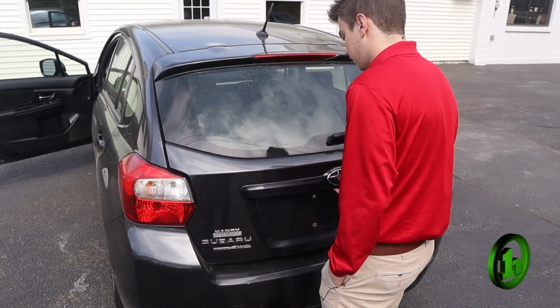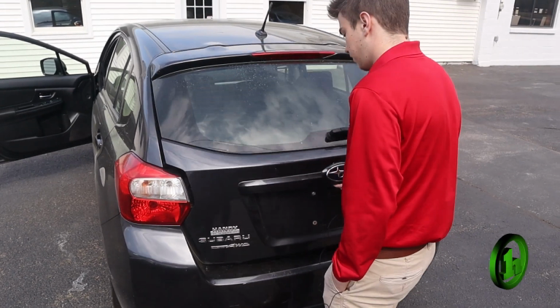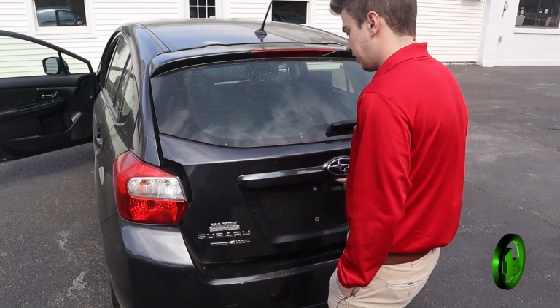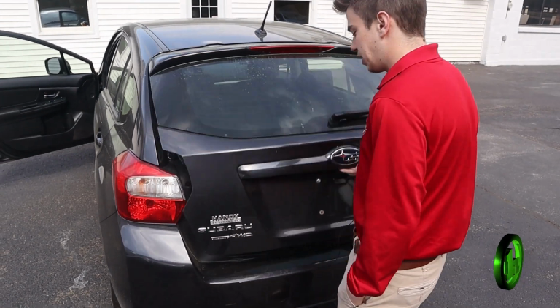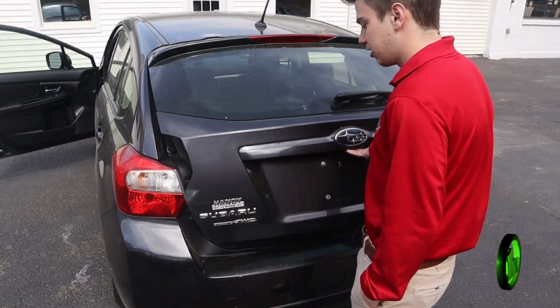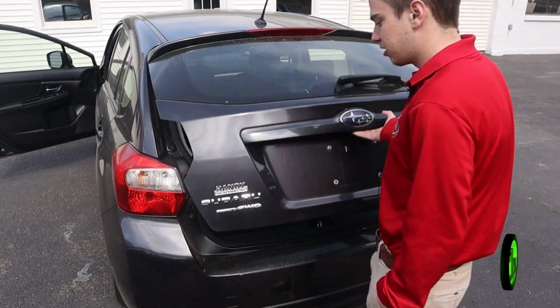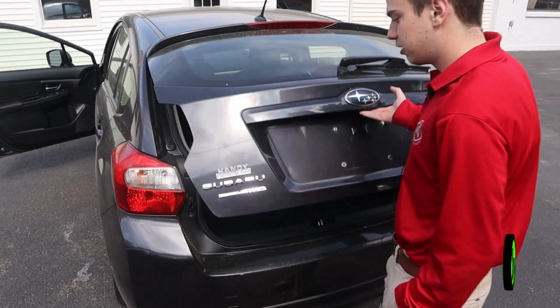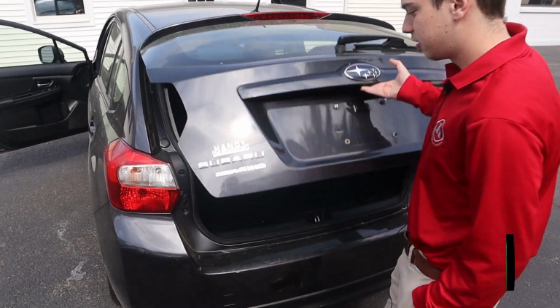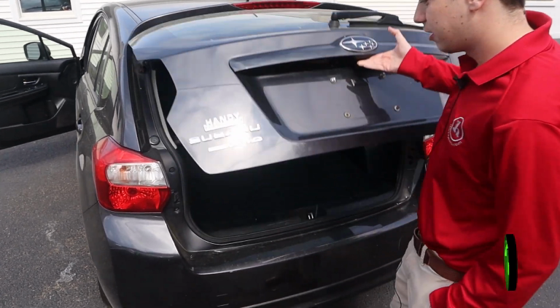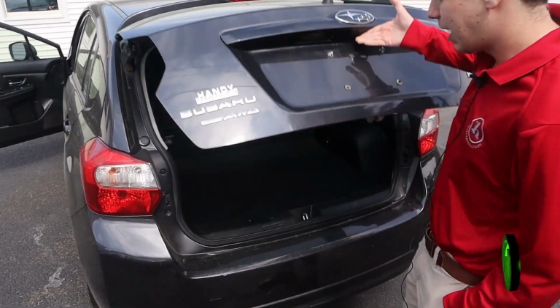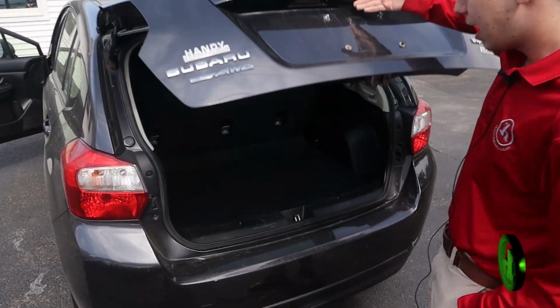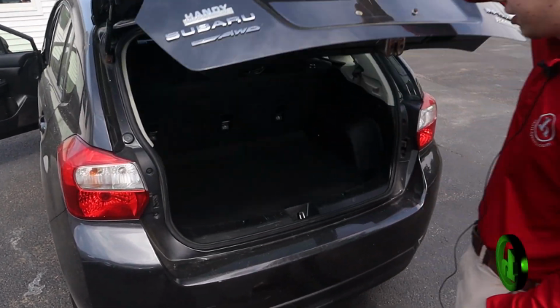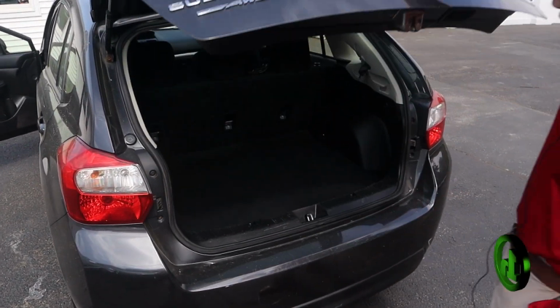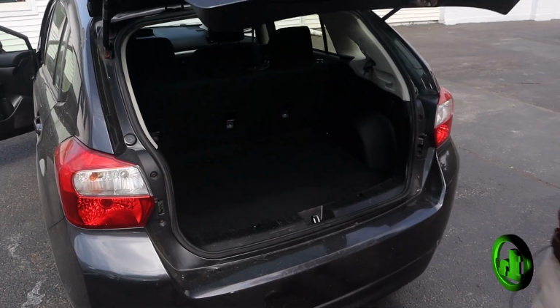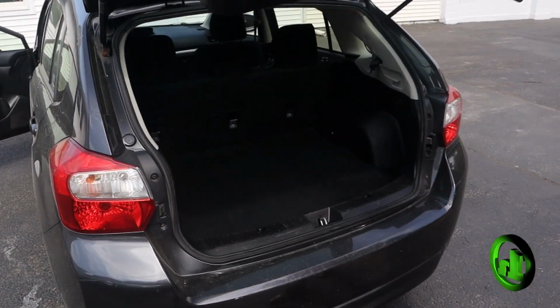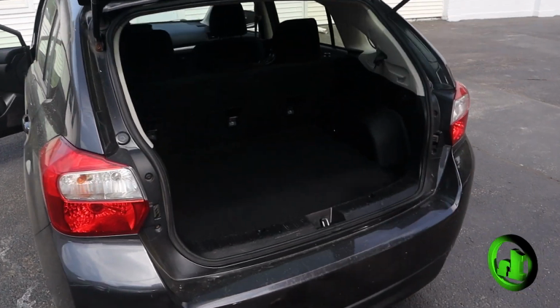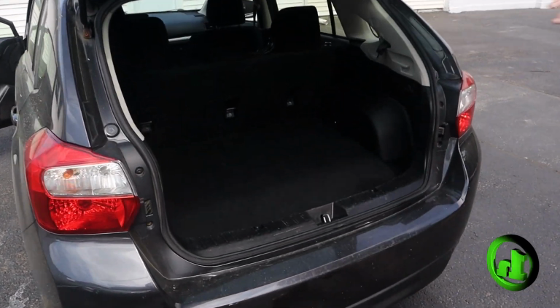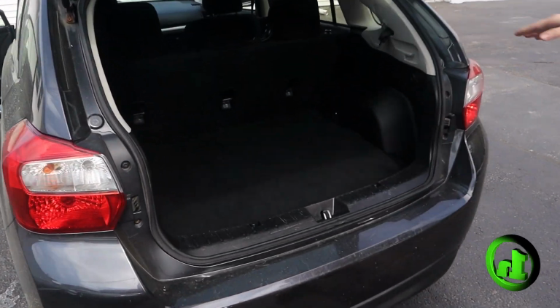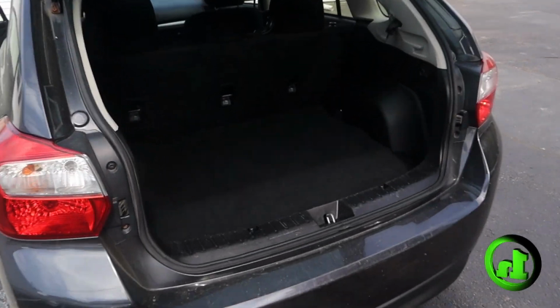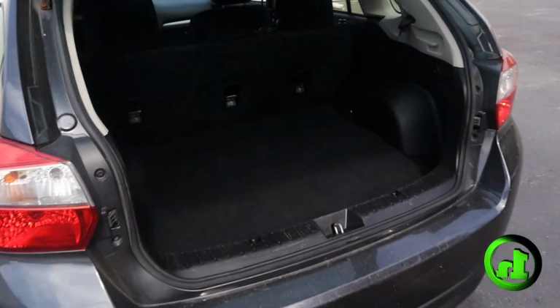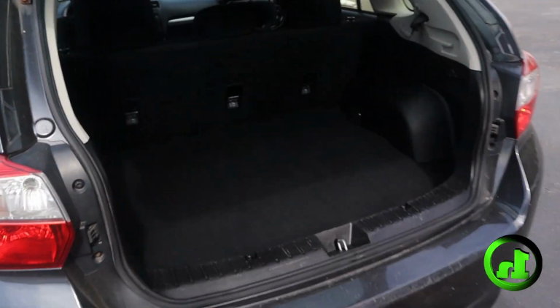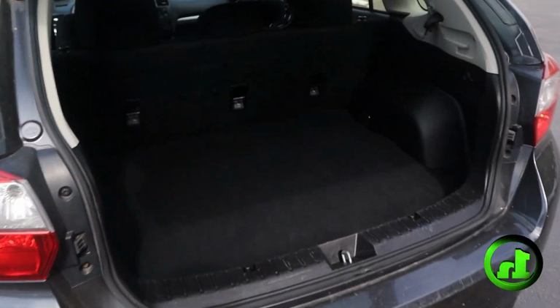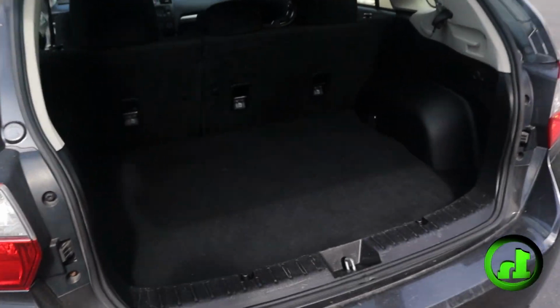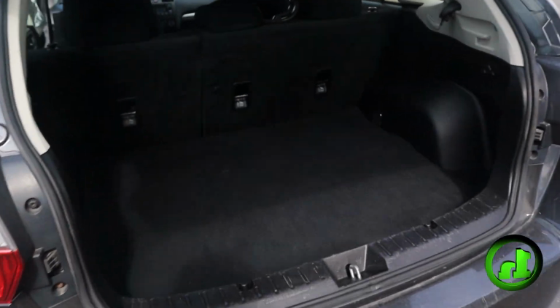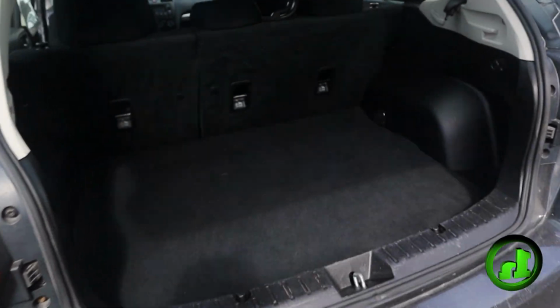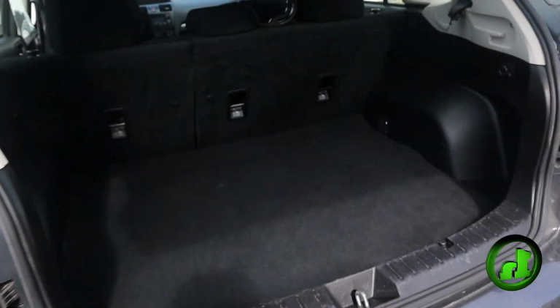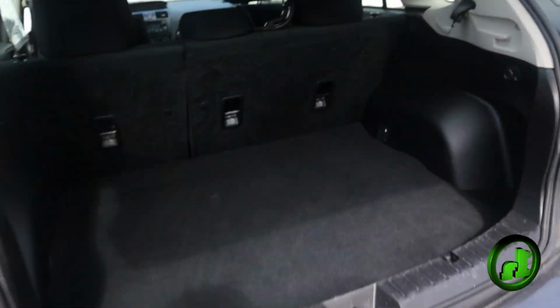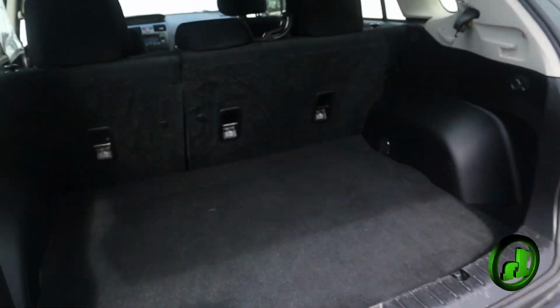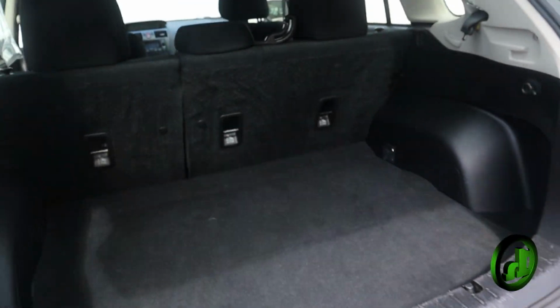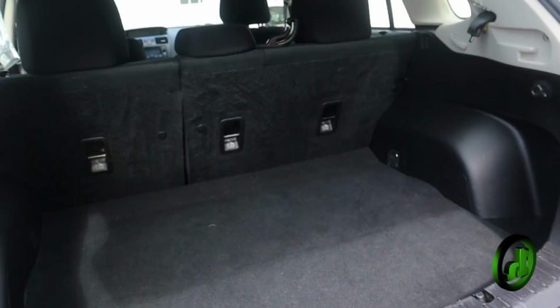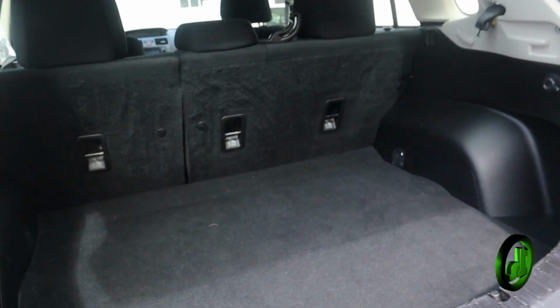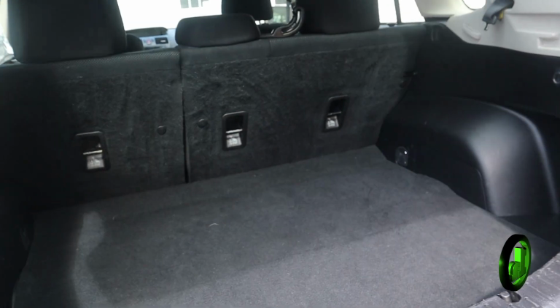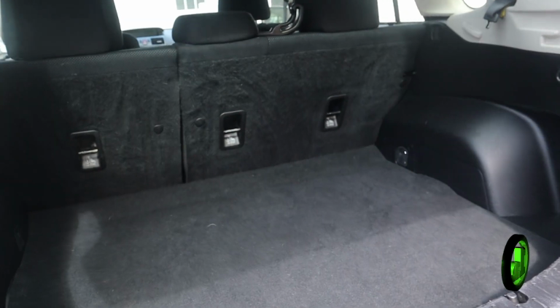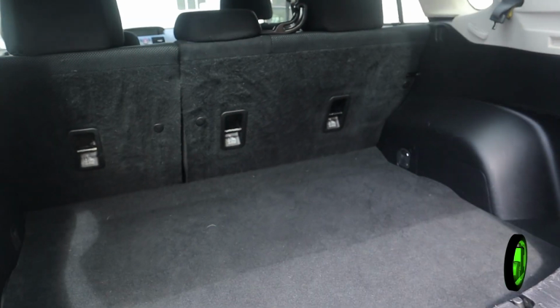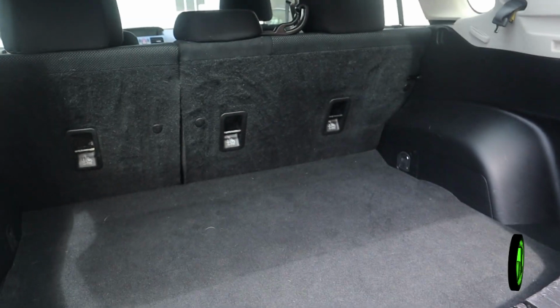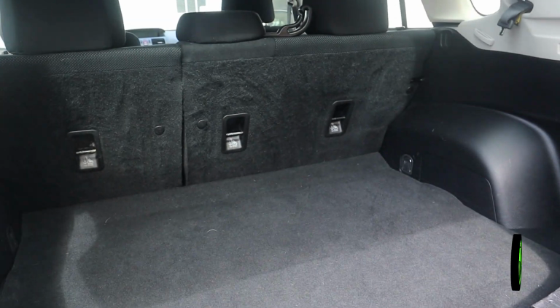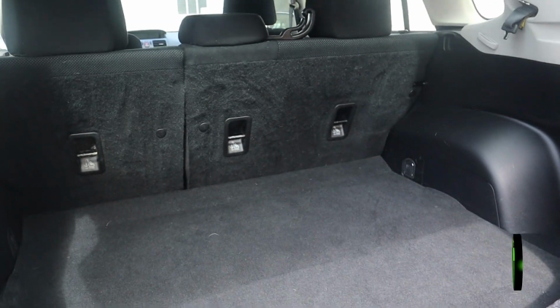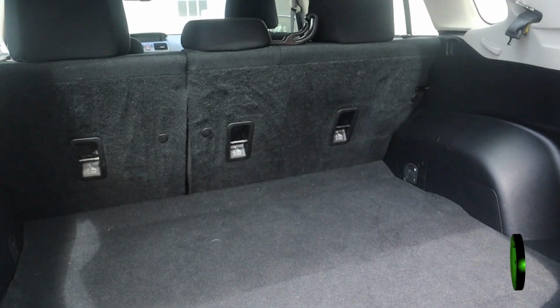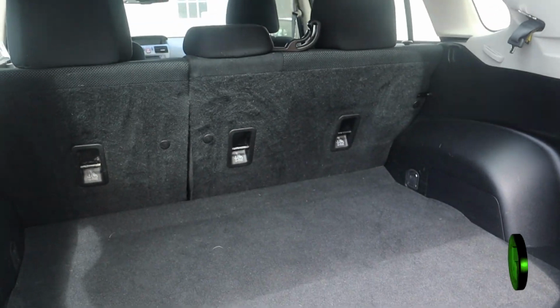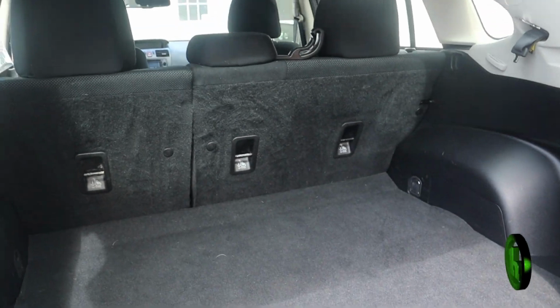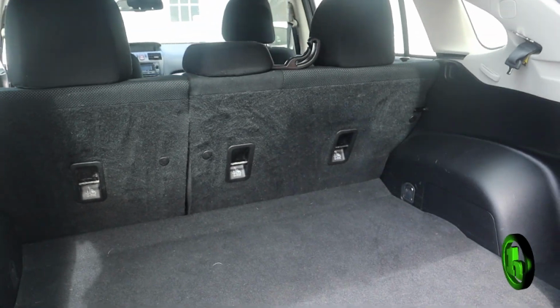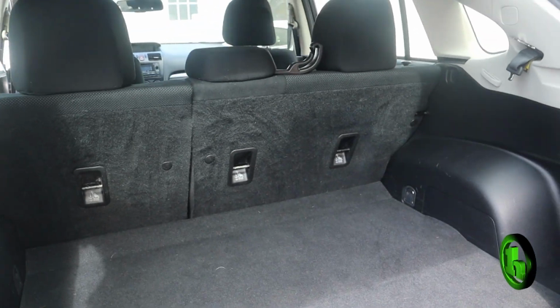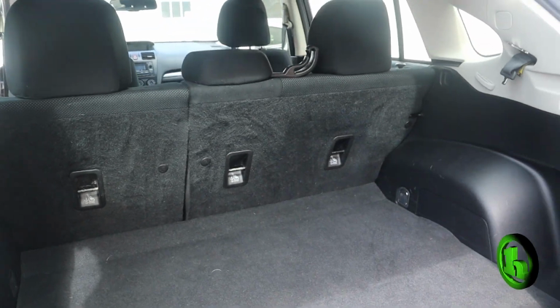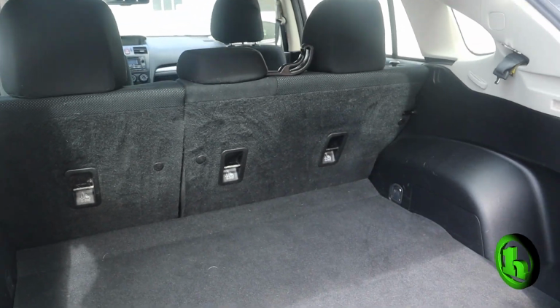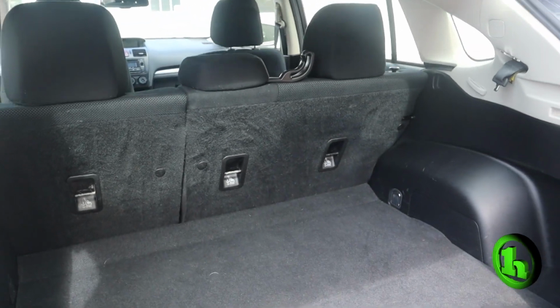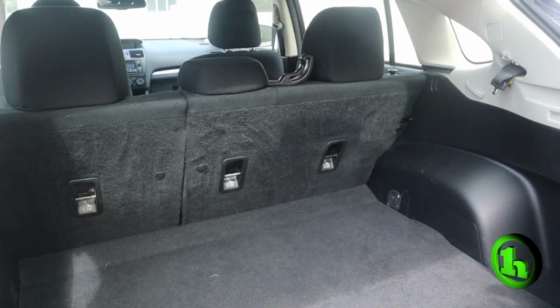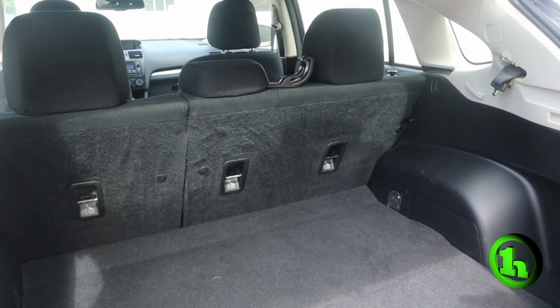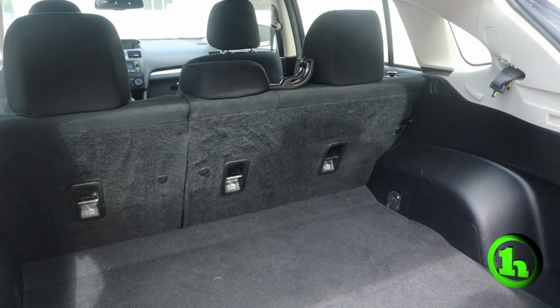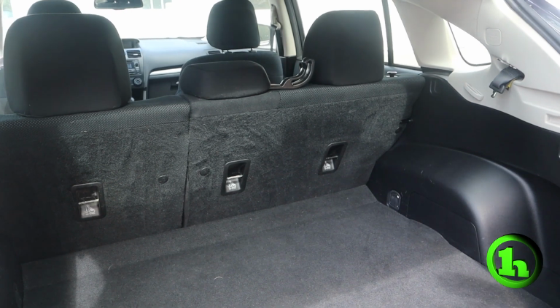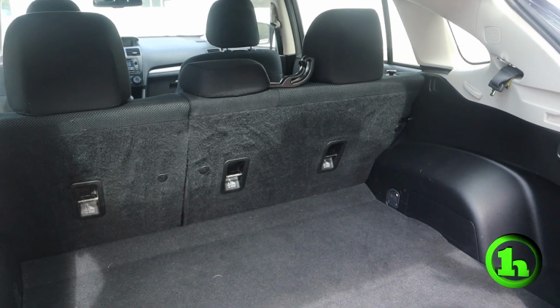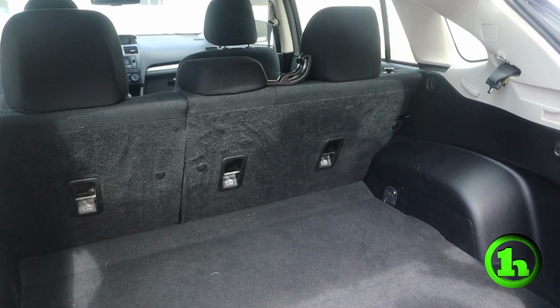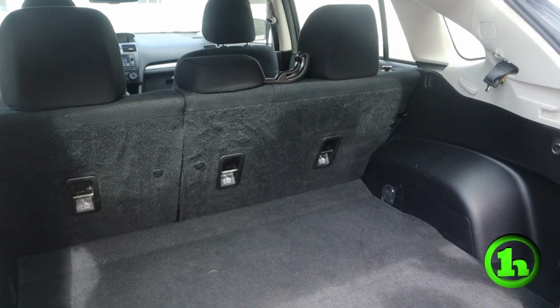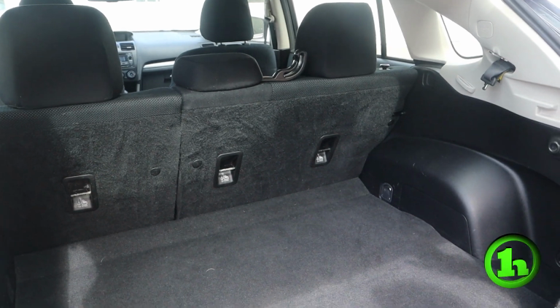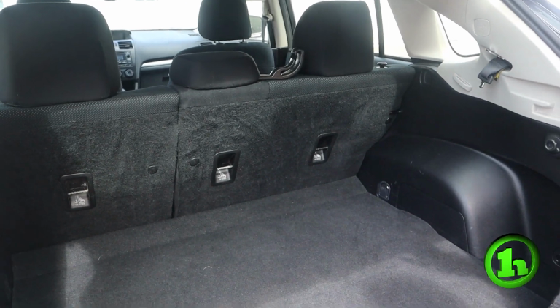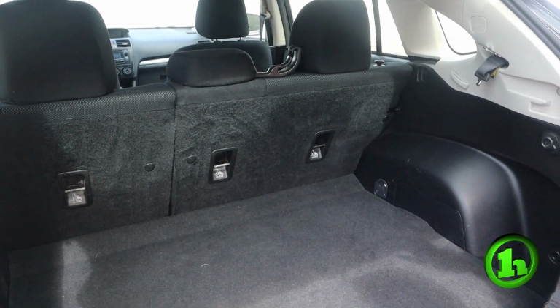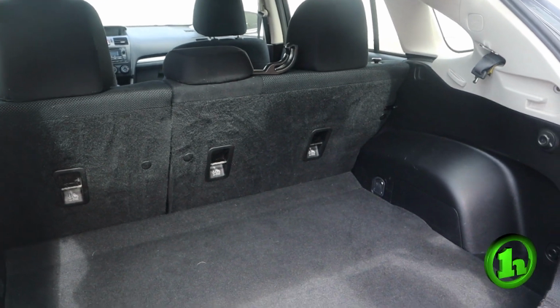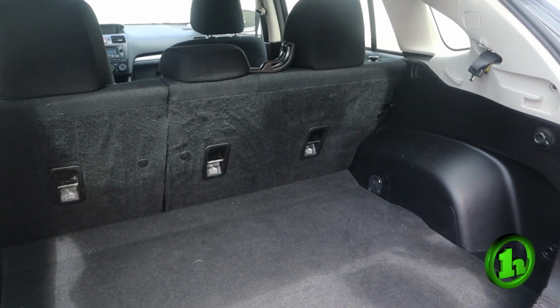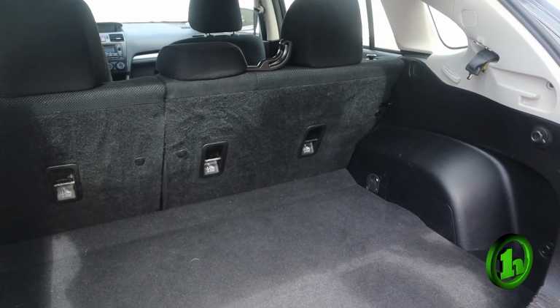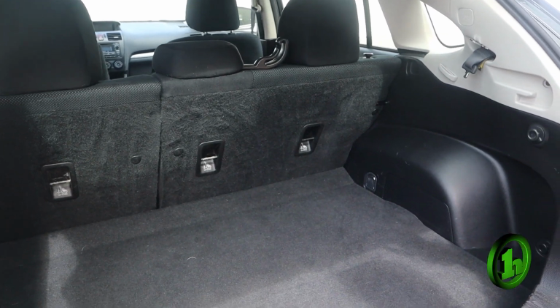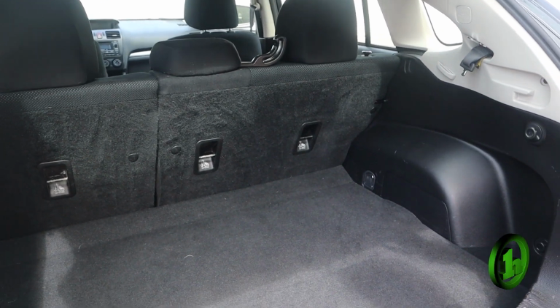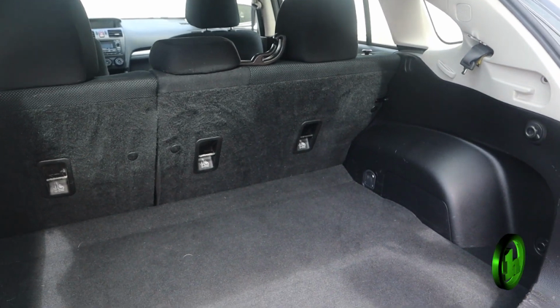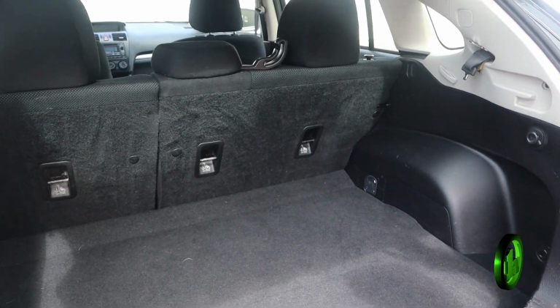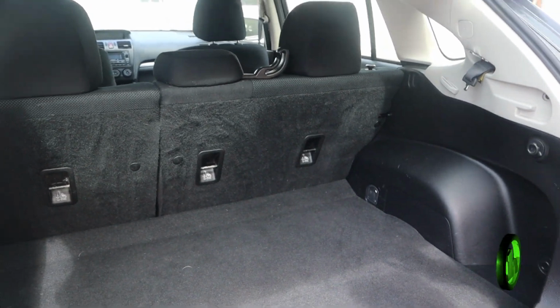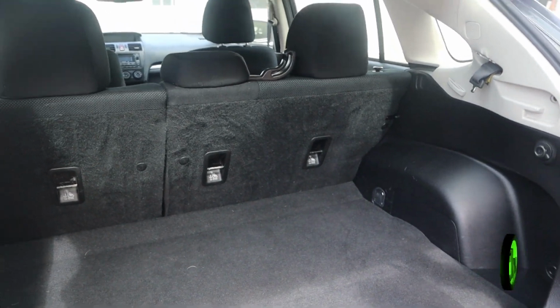If we take a look at the hatch here, you can see there's definitely a good bit of carpet and cargo space. With it being the hatch, the seats fold down for a bit more room if you need it as well.